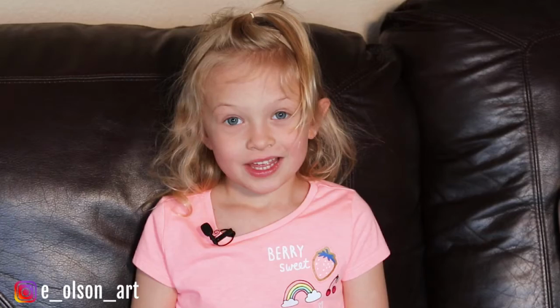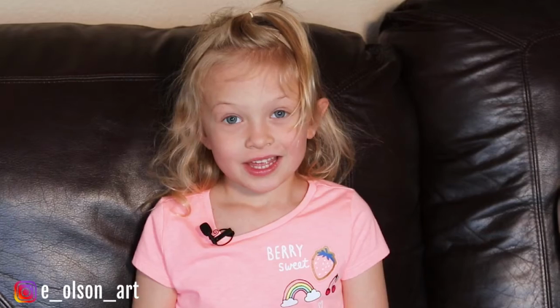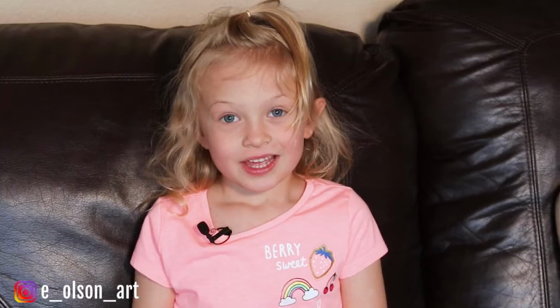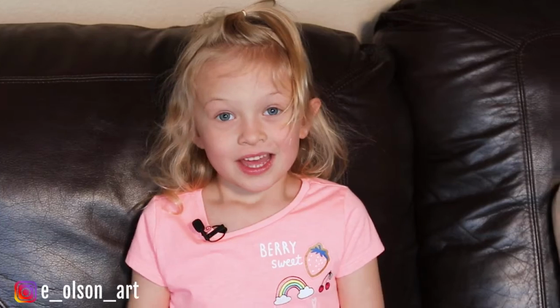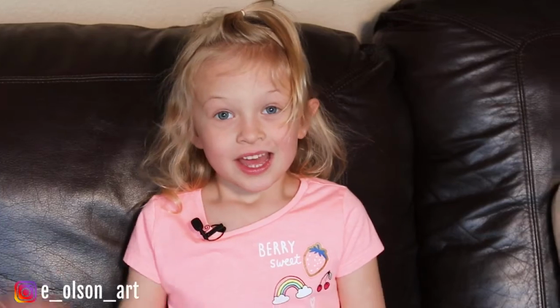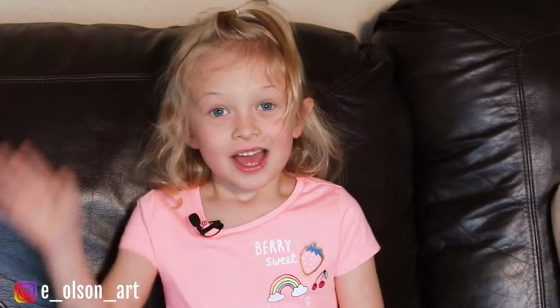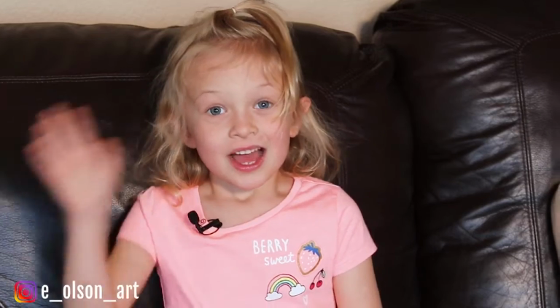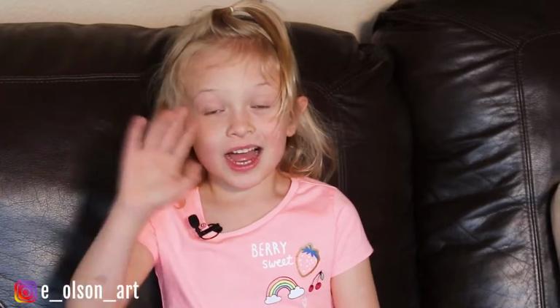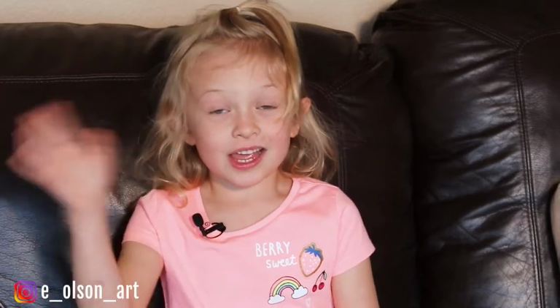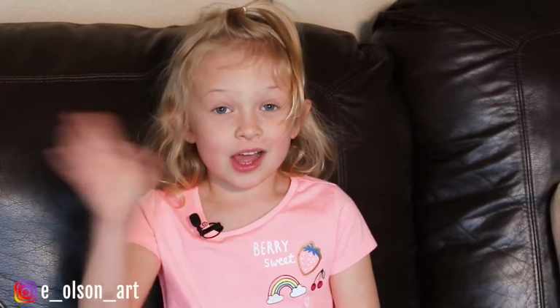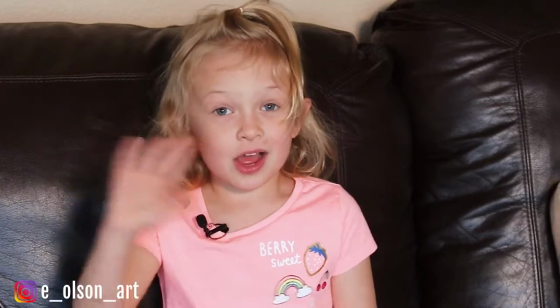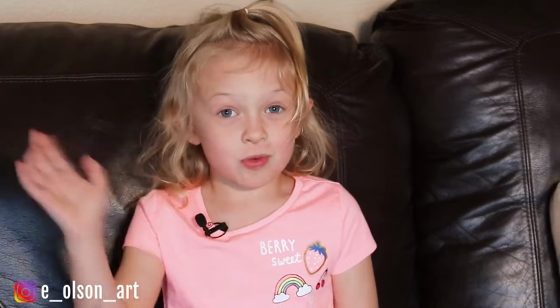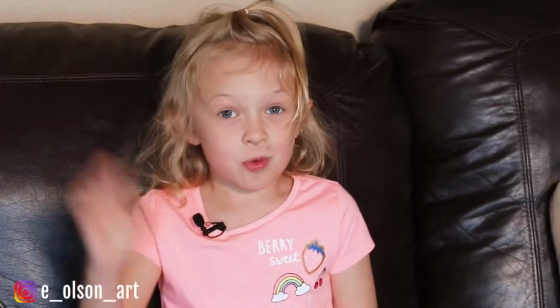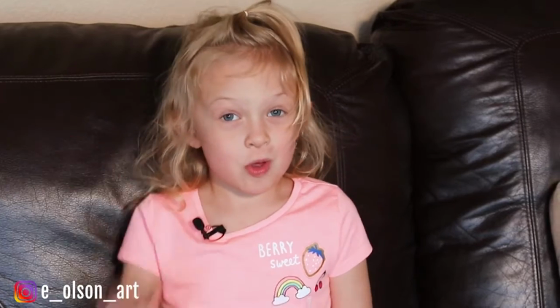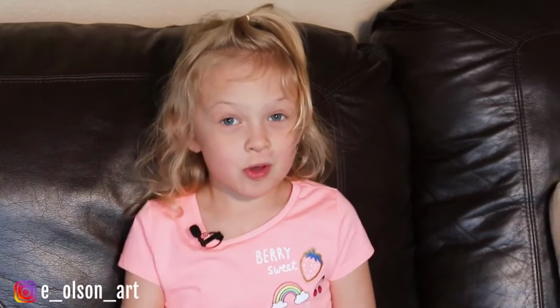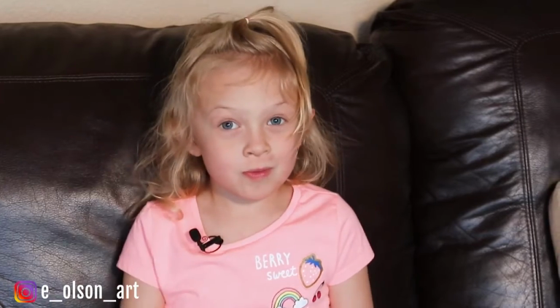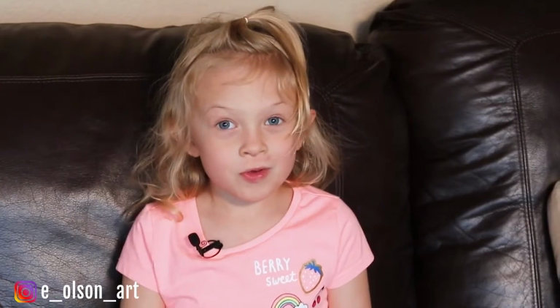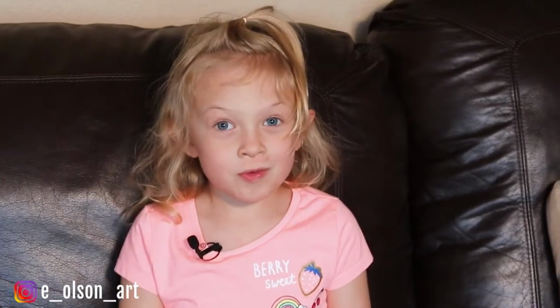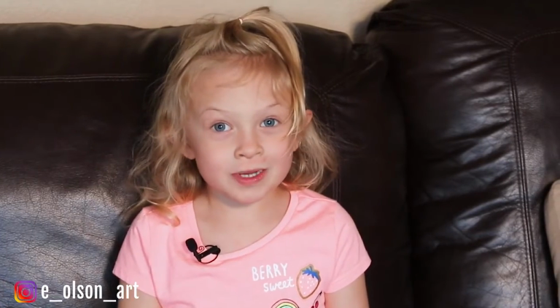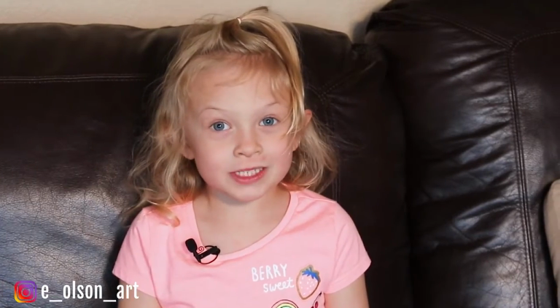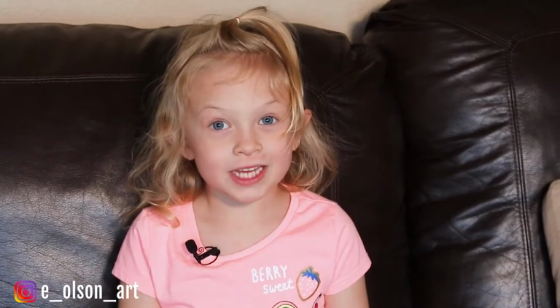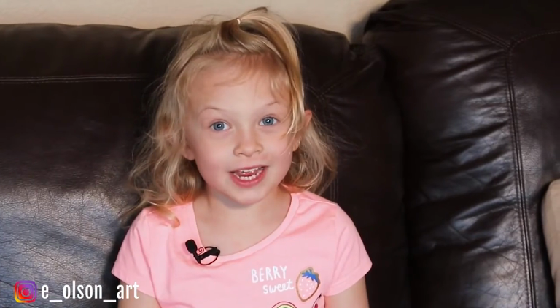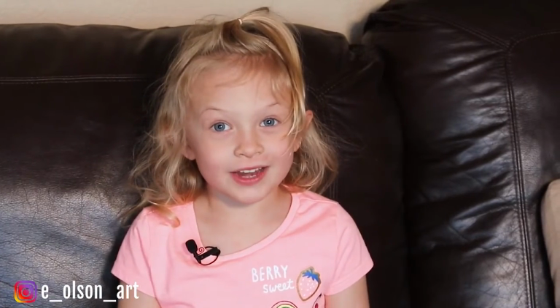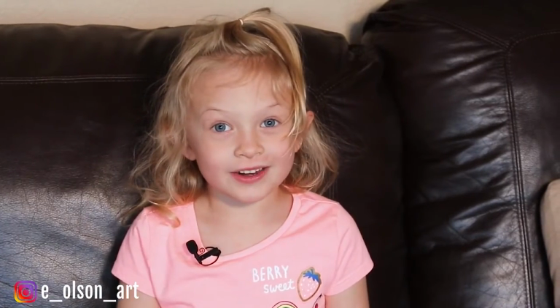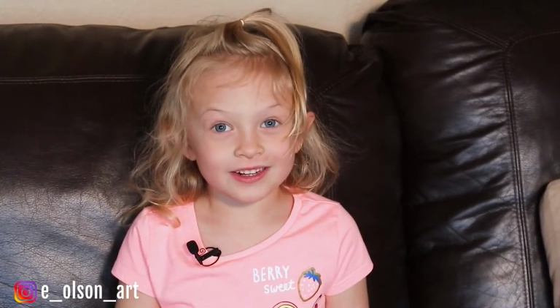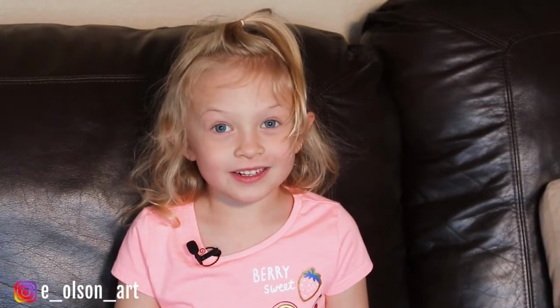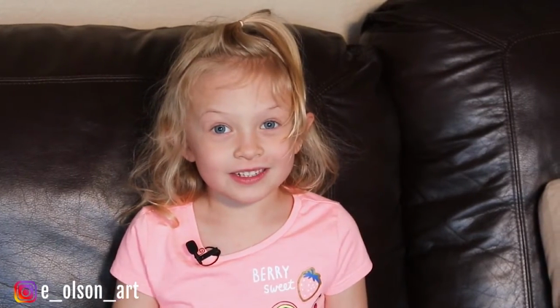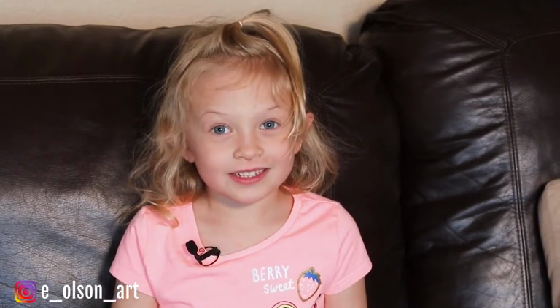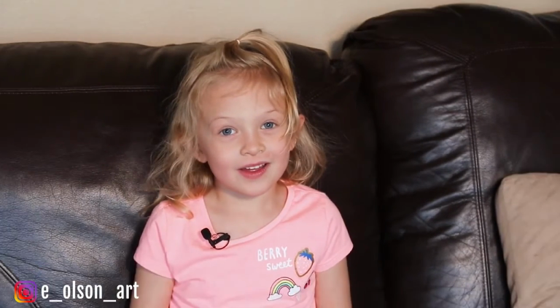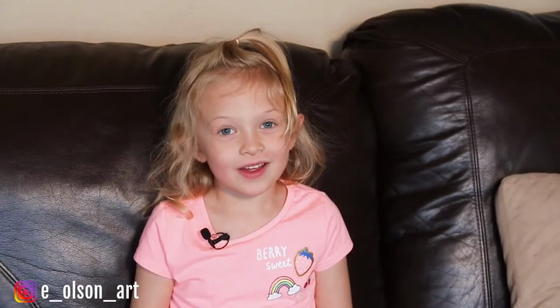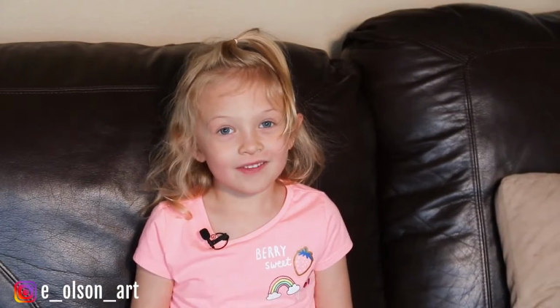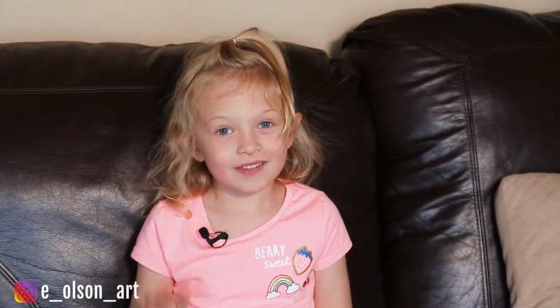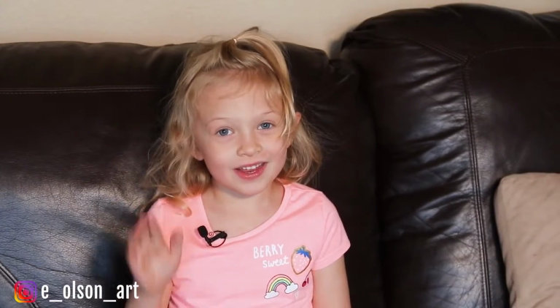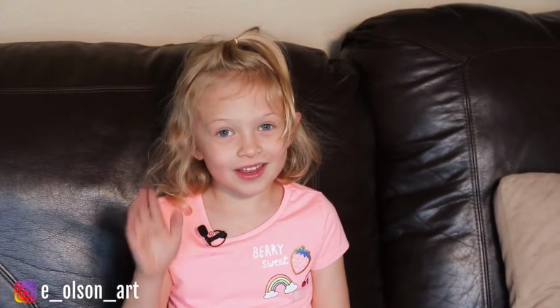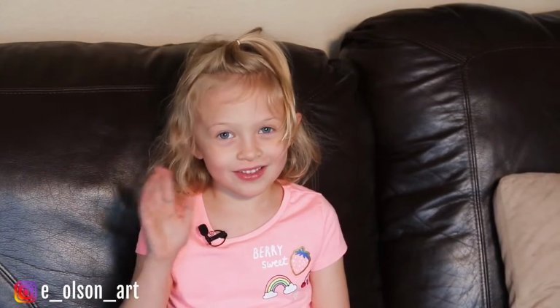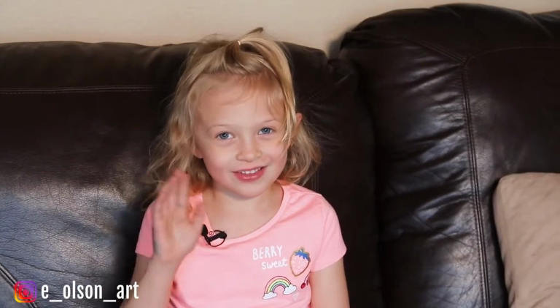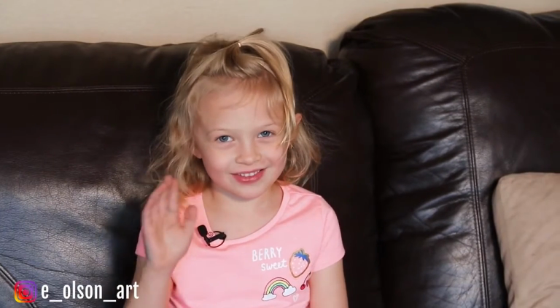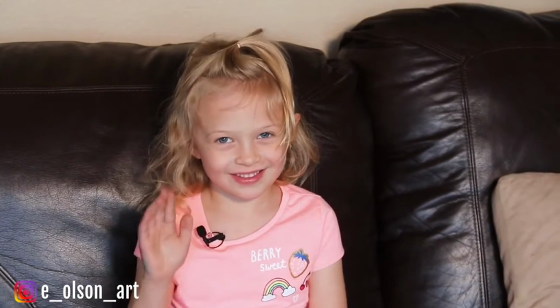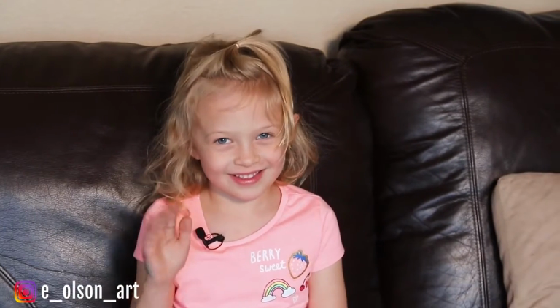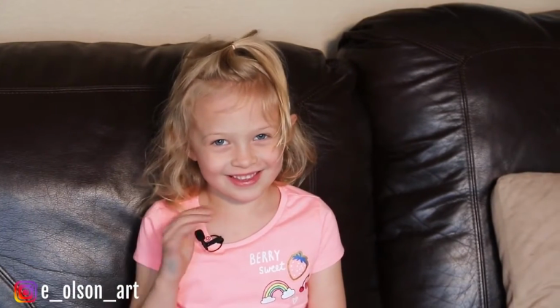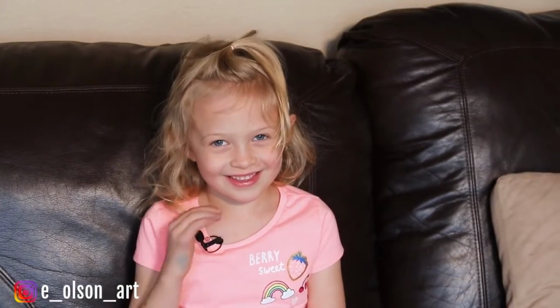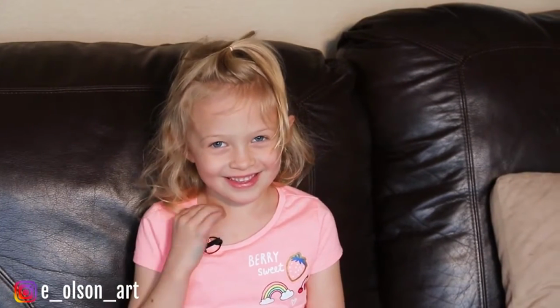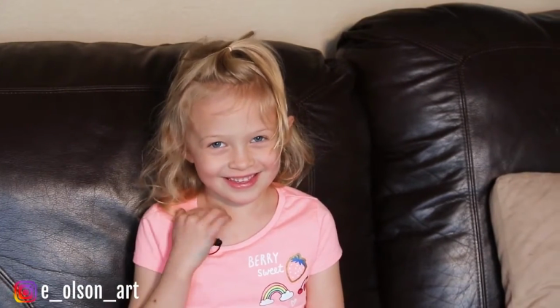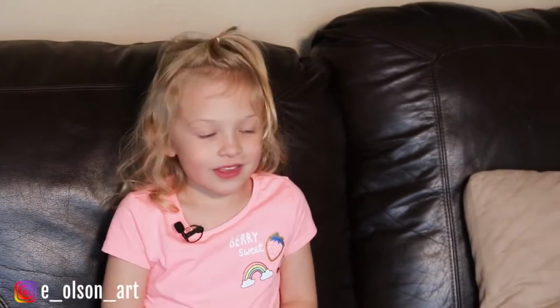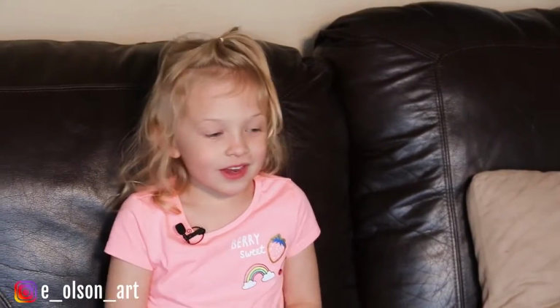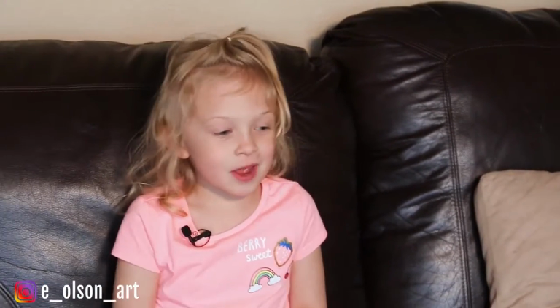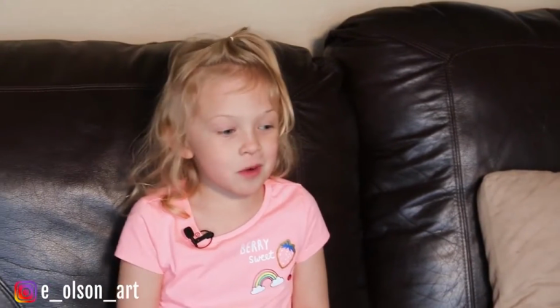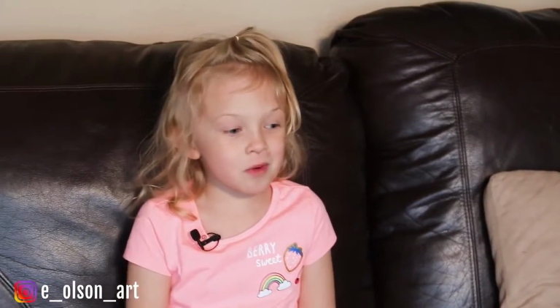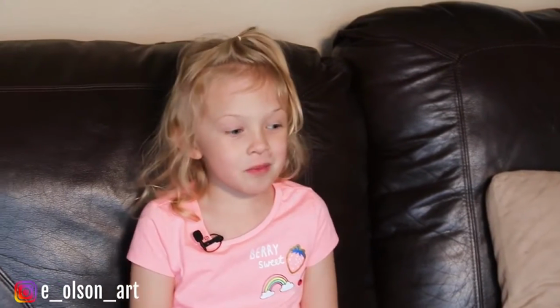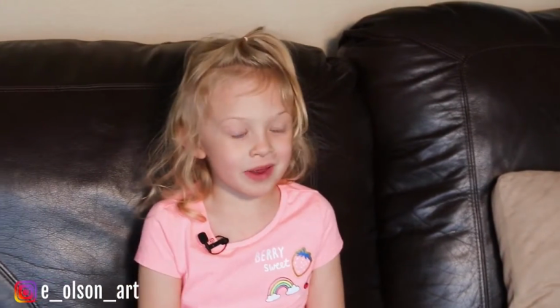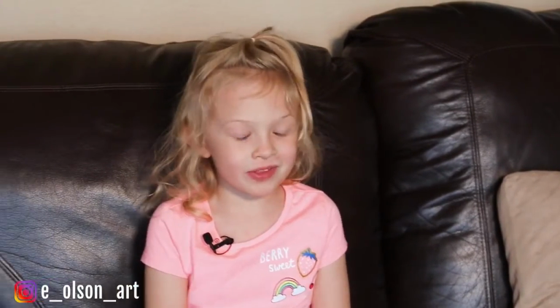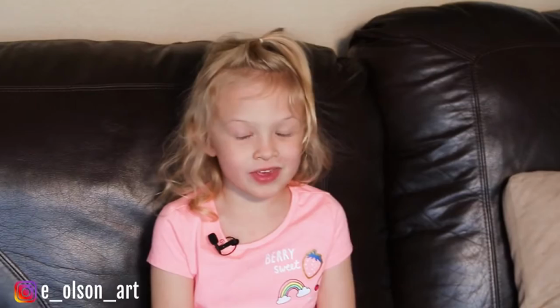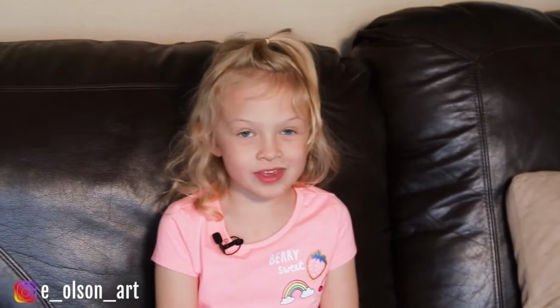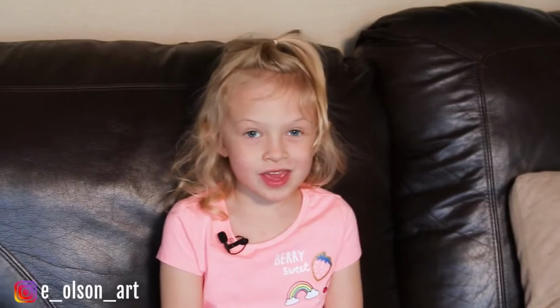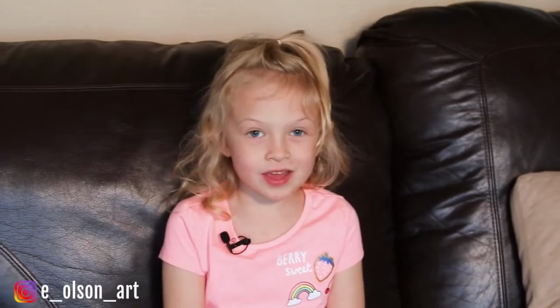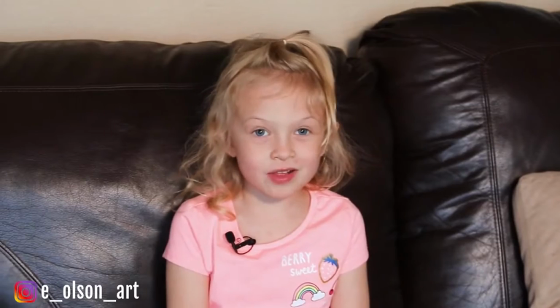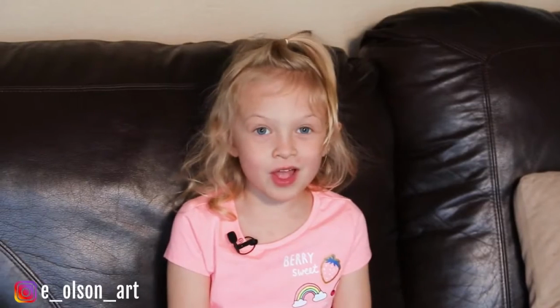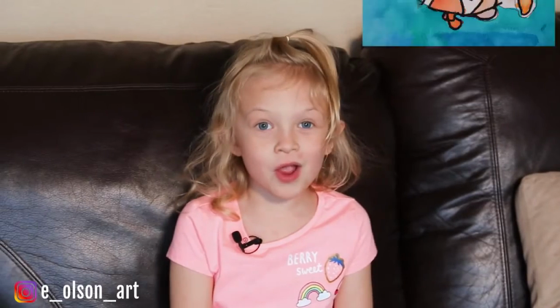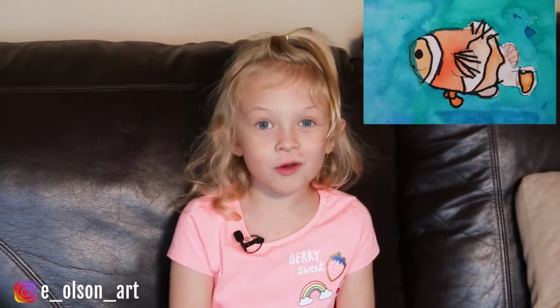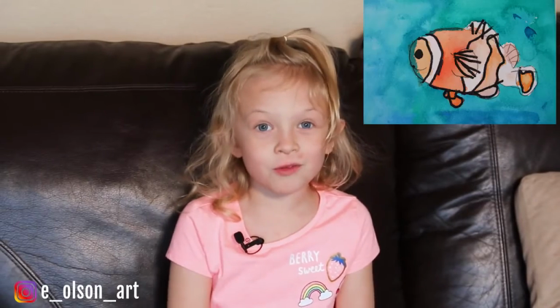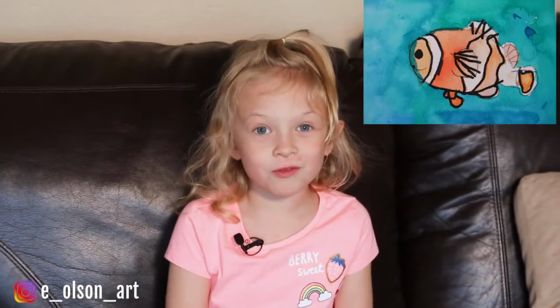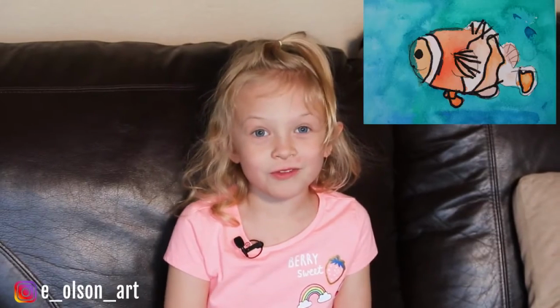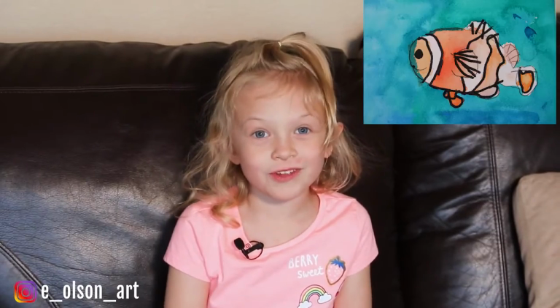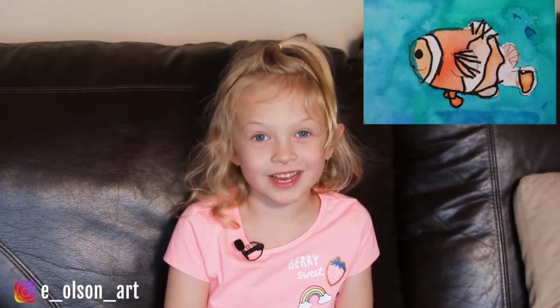Hi guys, welcome to my channel. I'm Ansley. Today we're painting a clownfish.